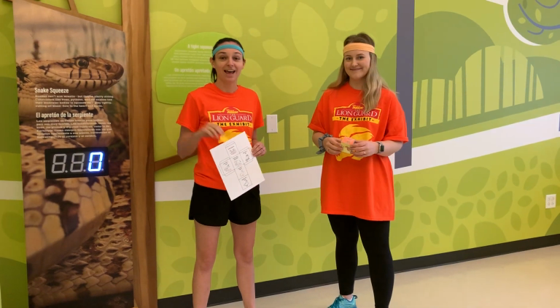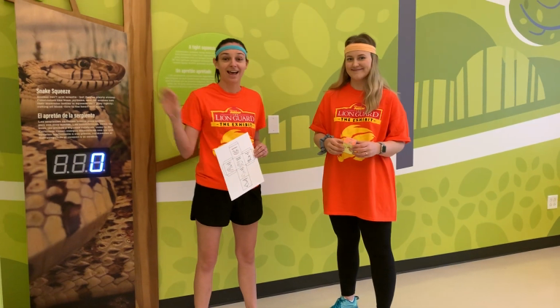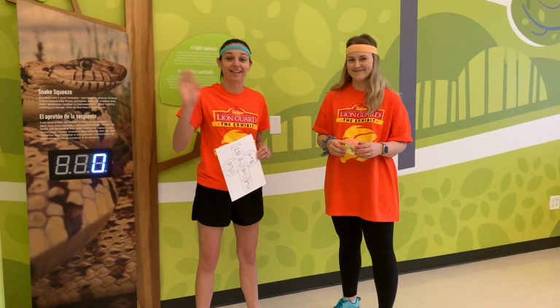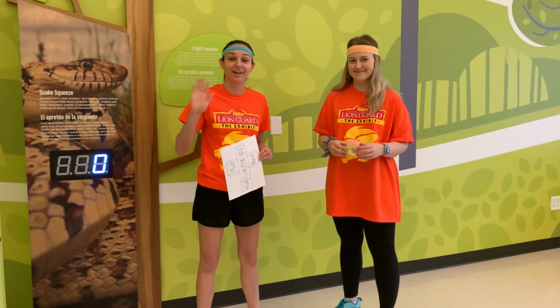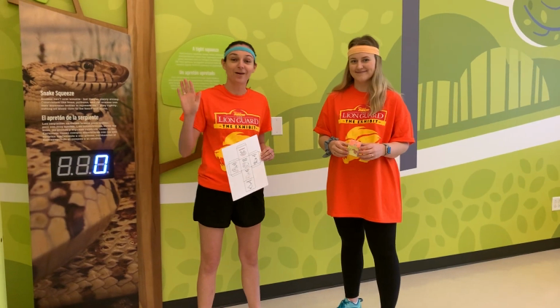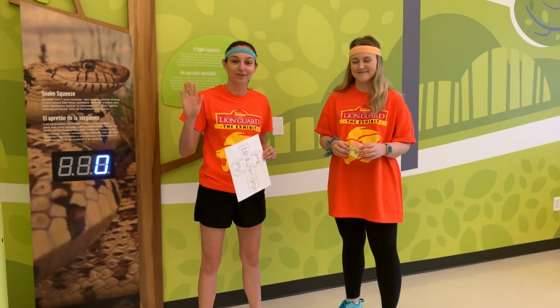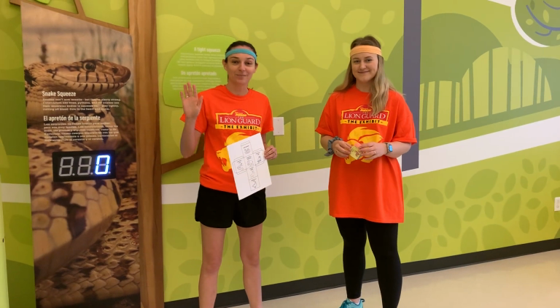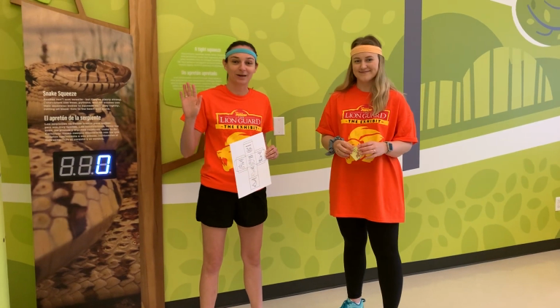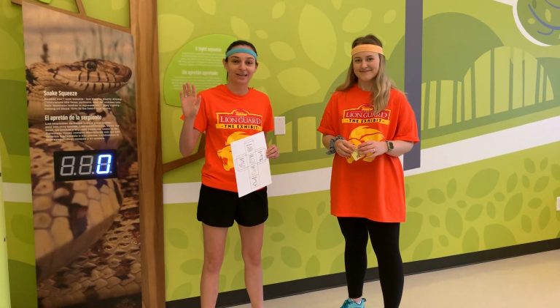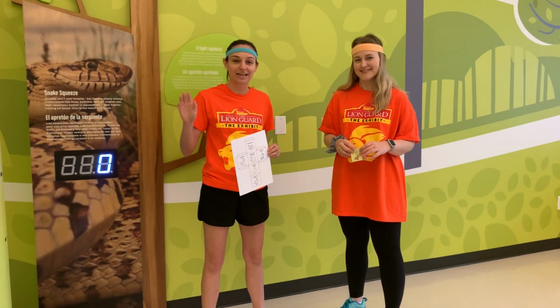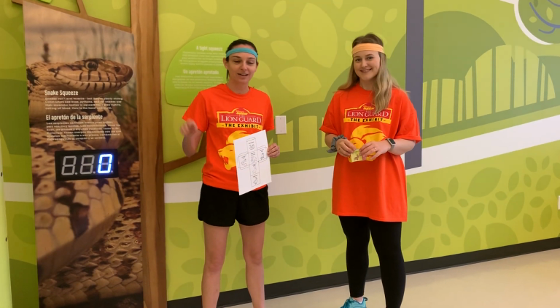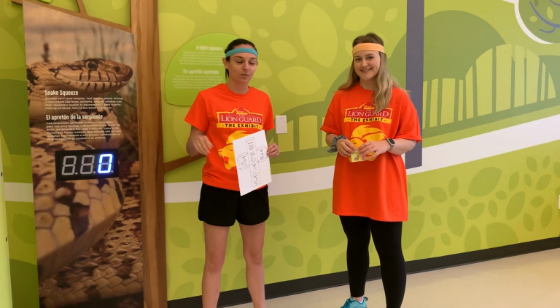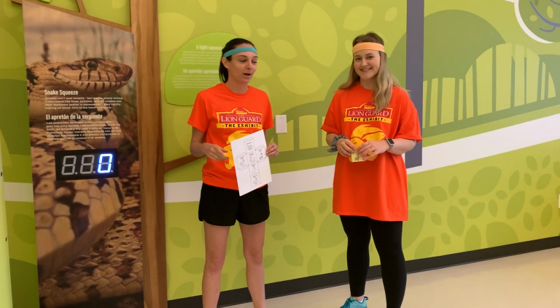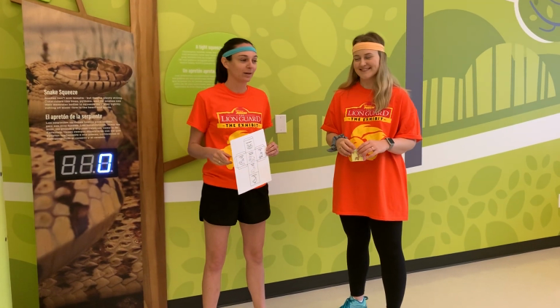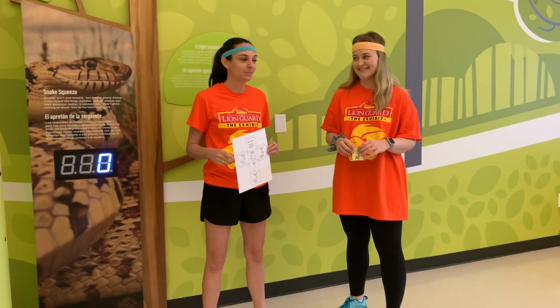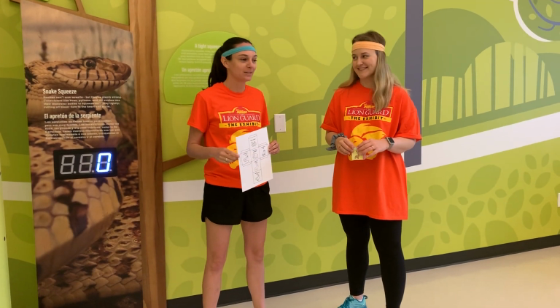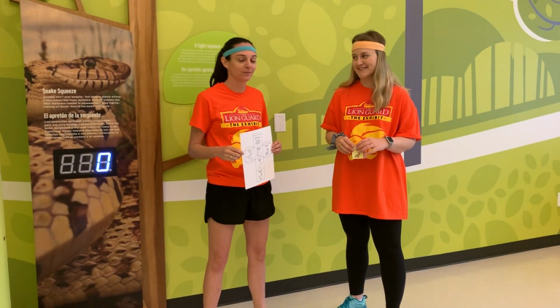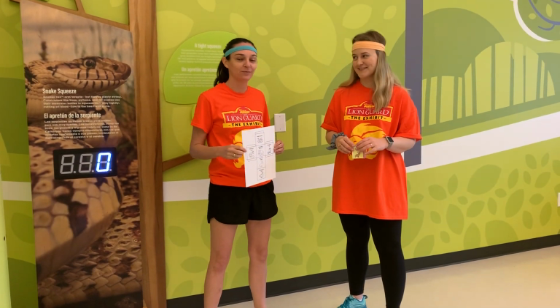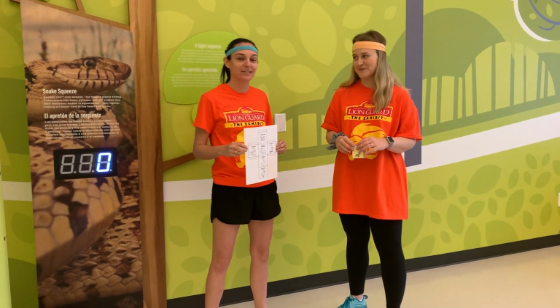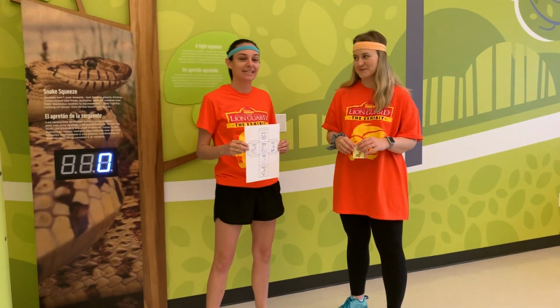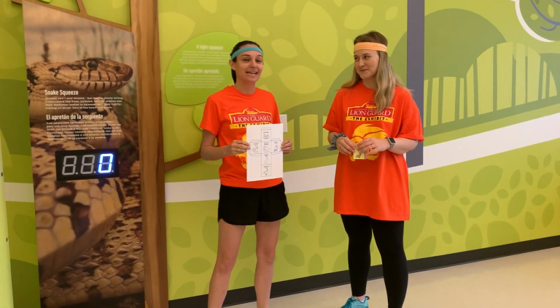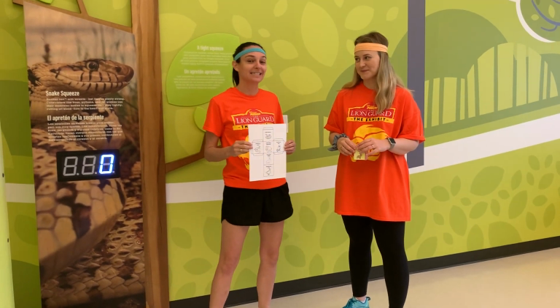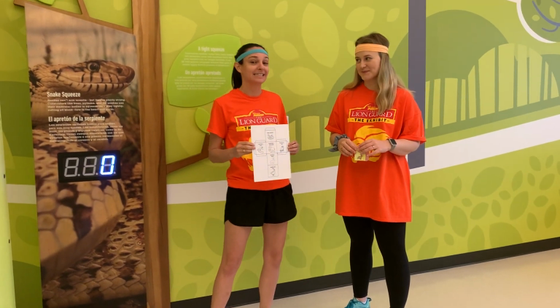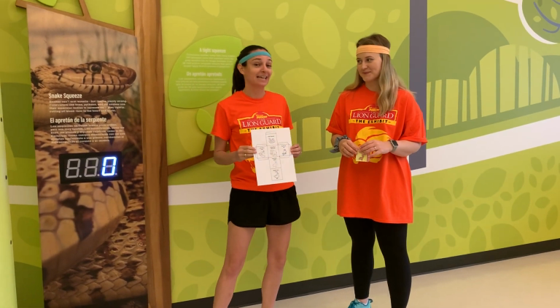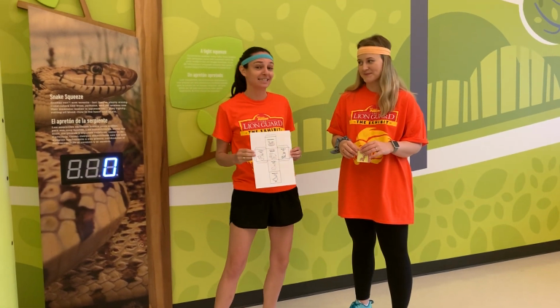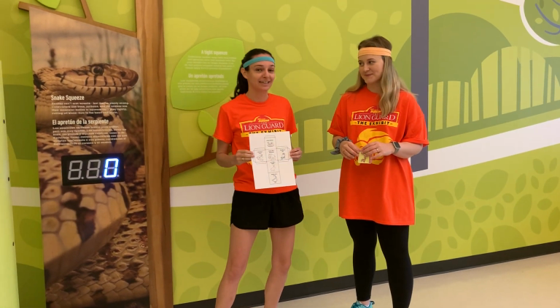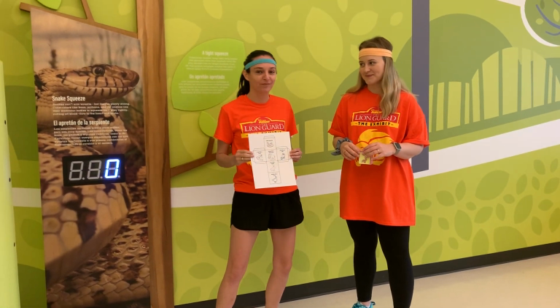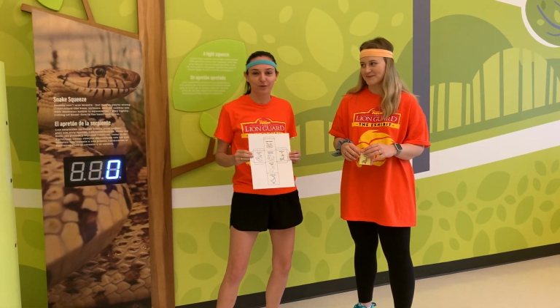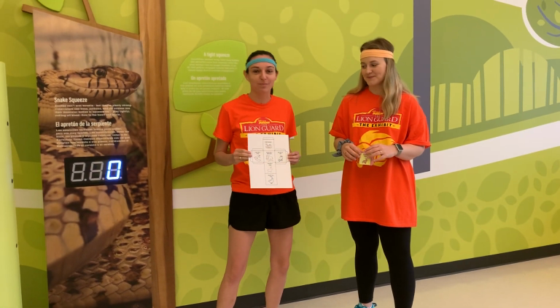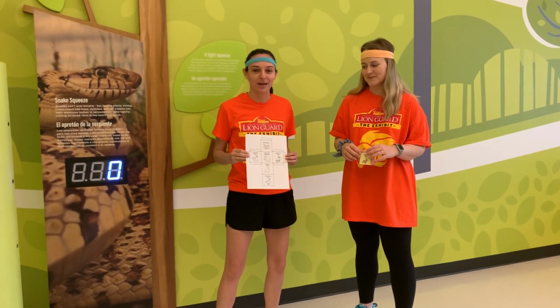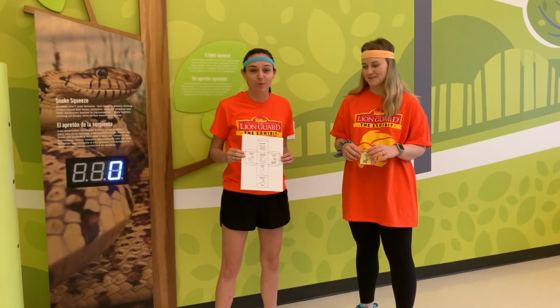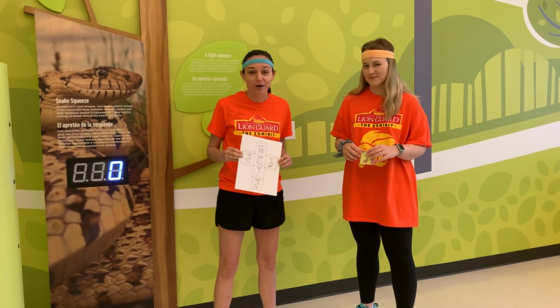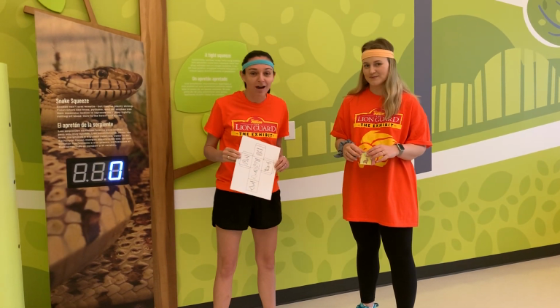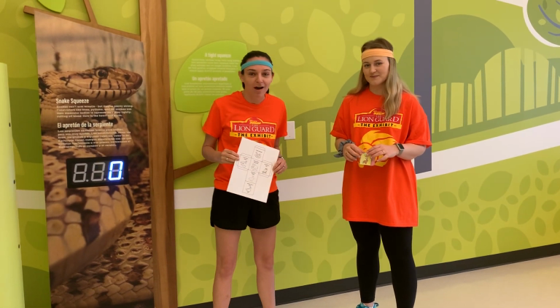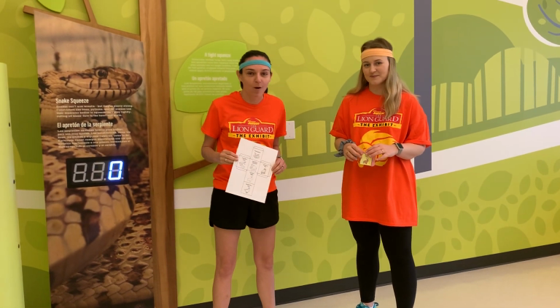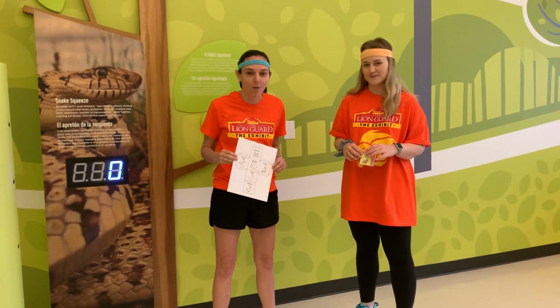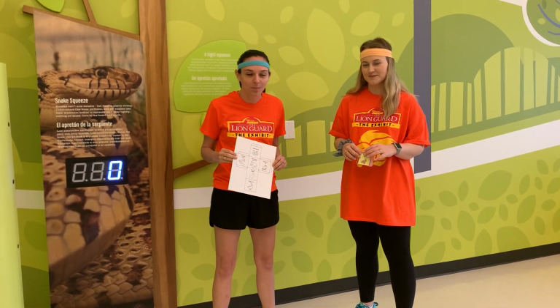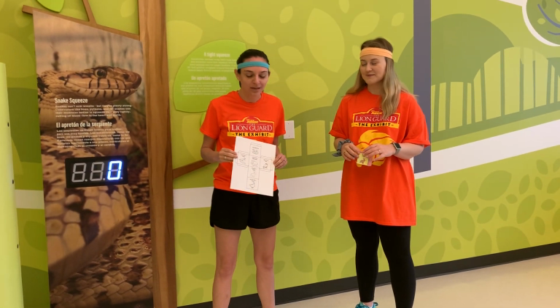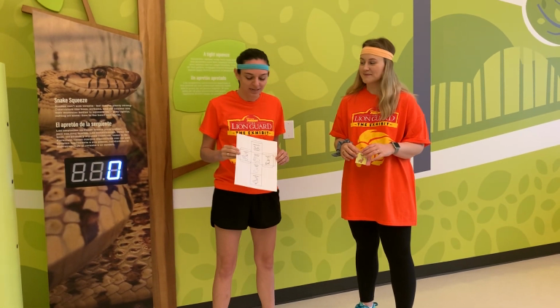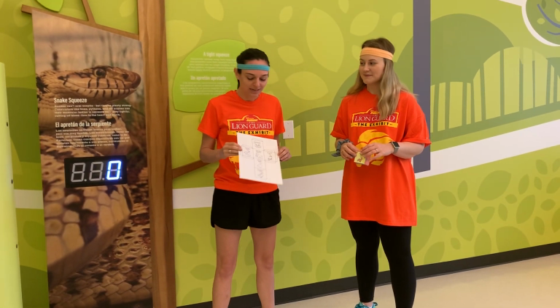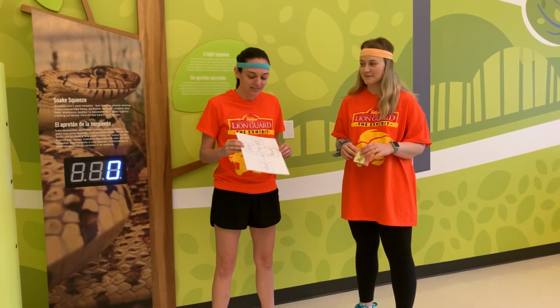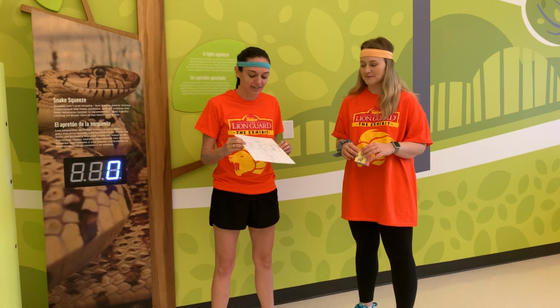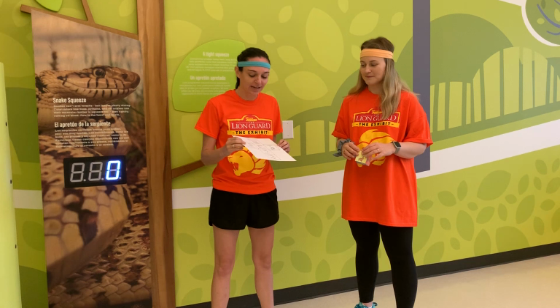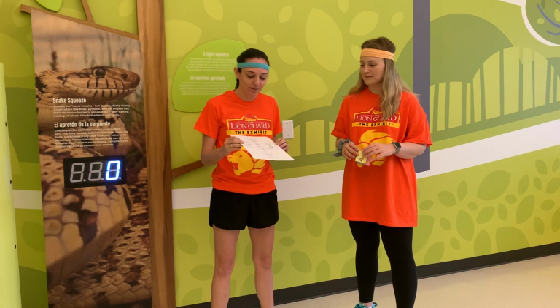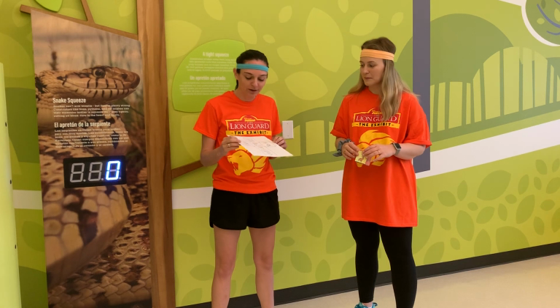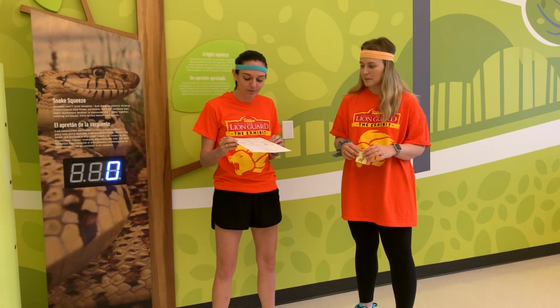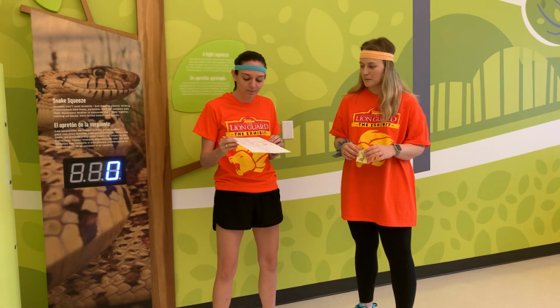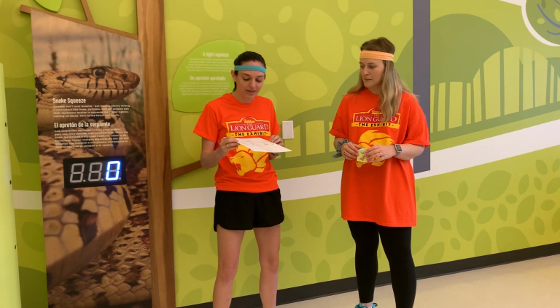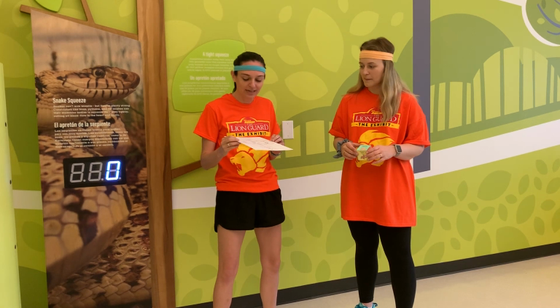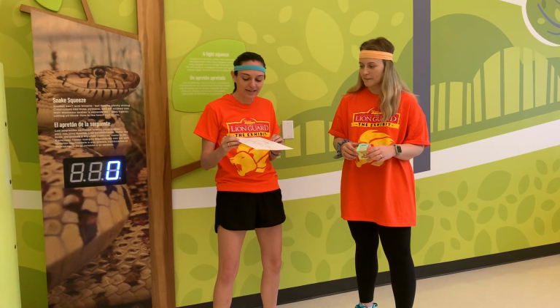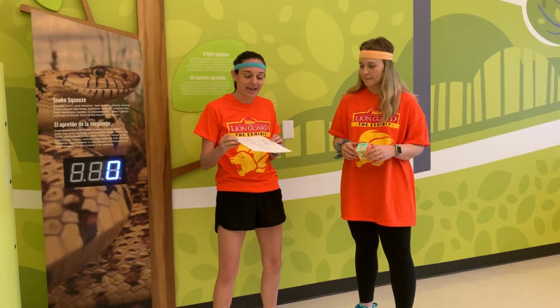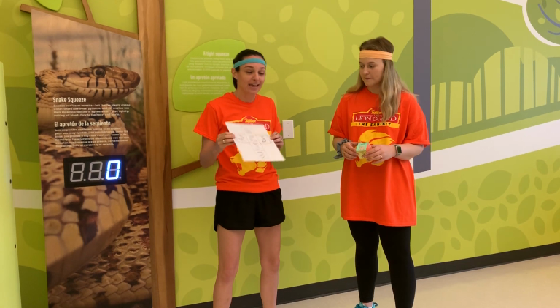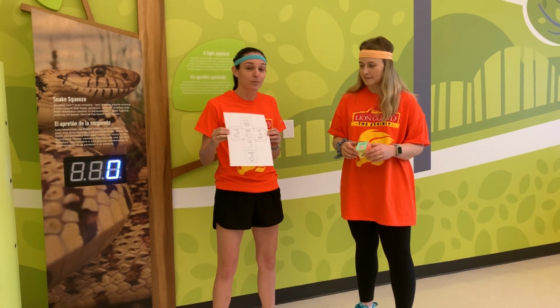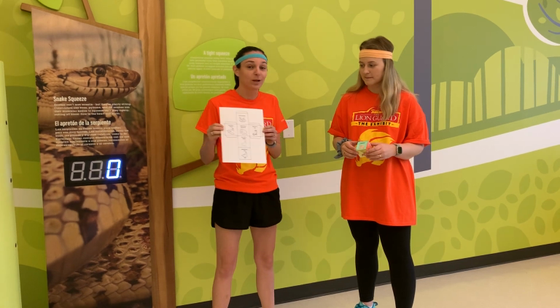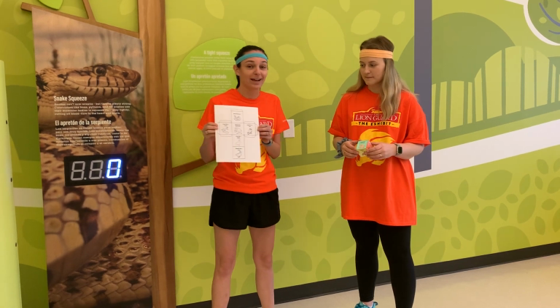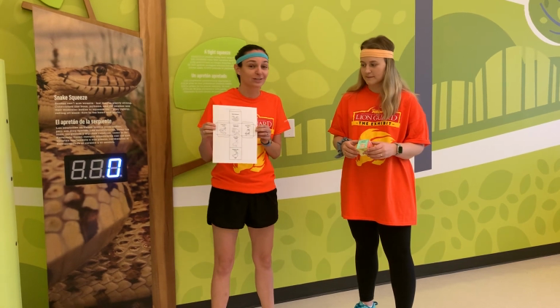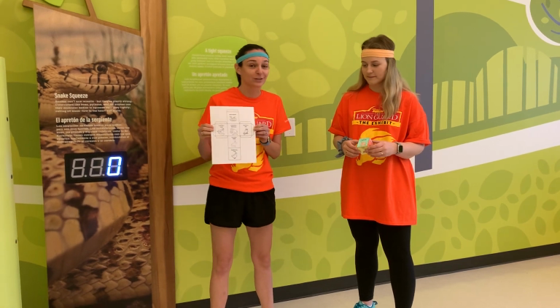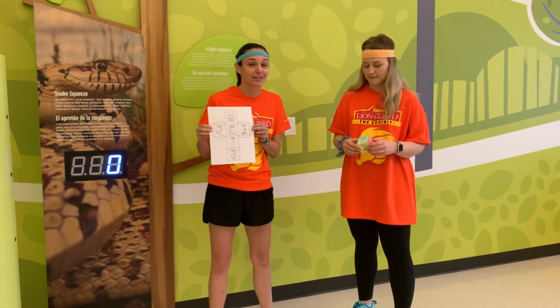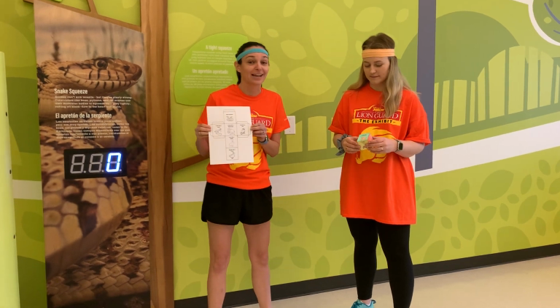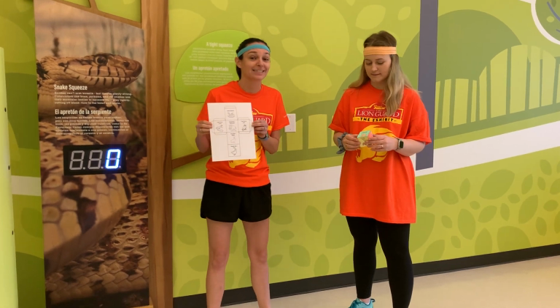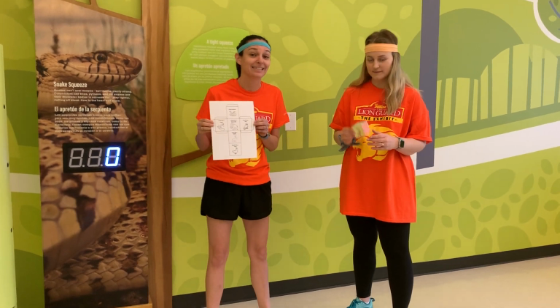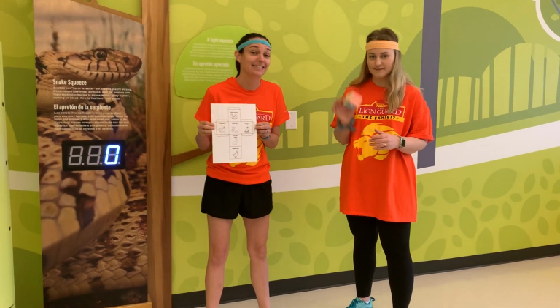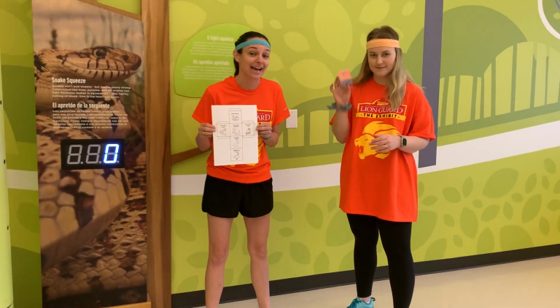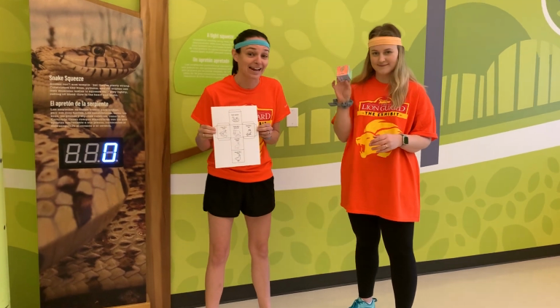Hello everybody! Welcome to today's lesson from Make One at Home. Today we are making animal exercise dice.